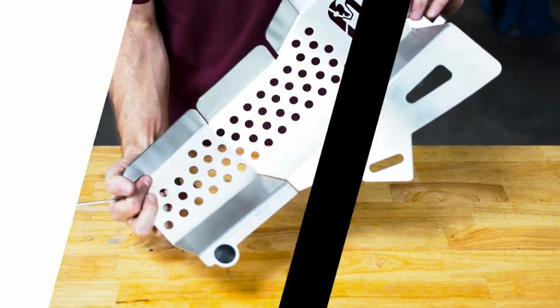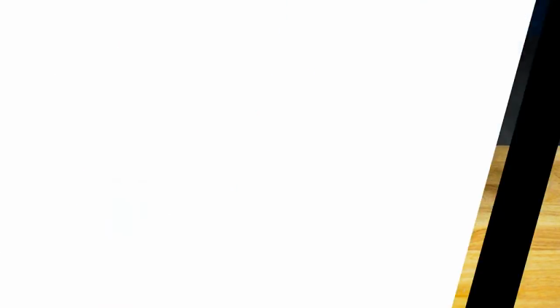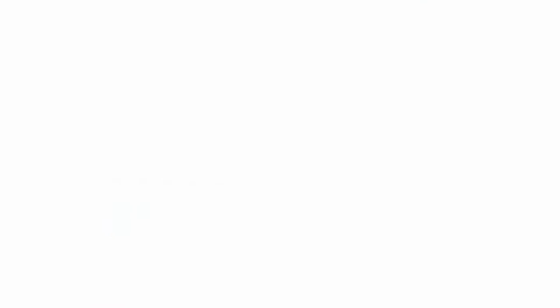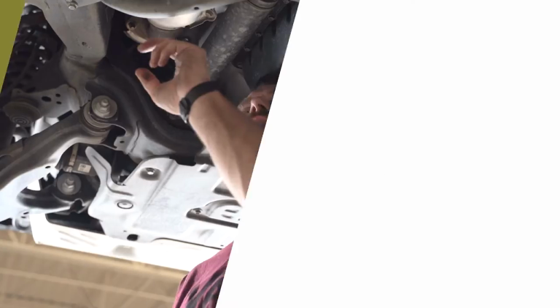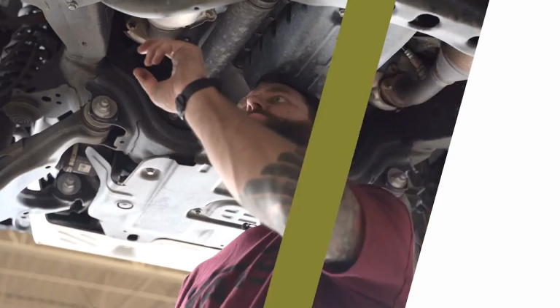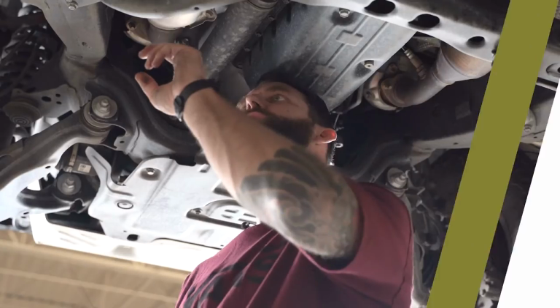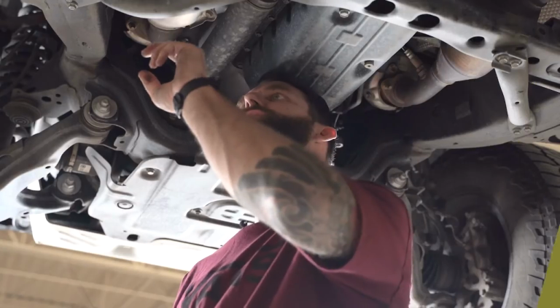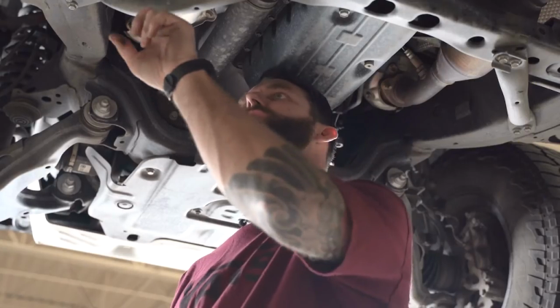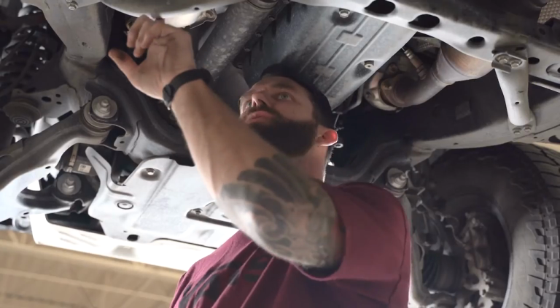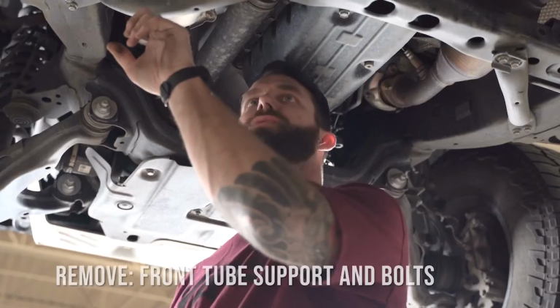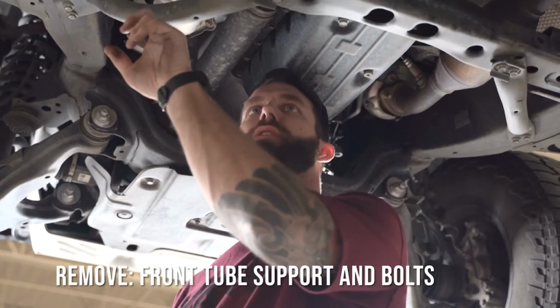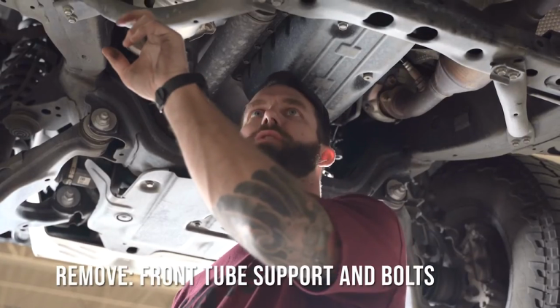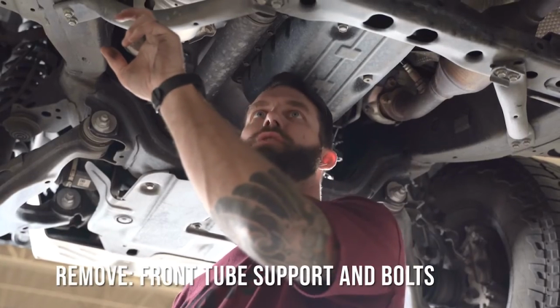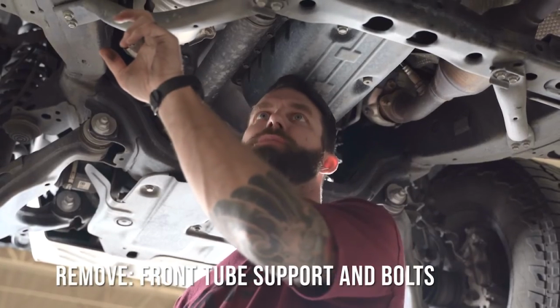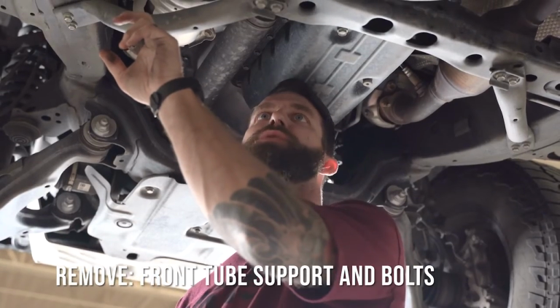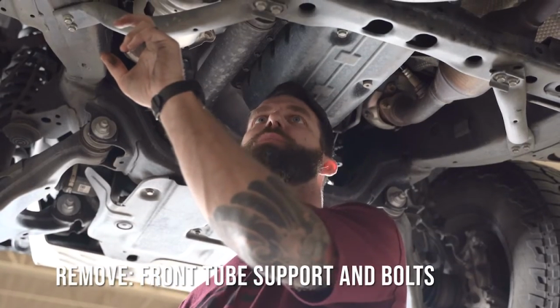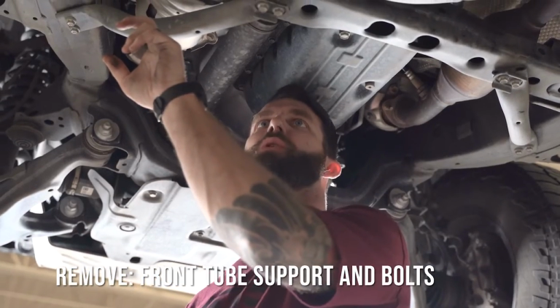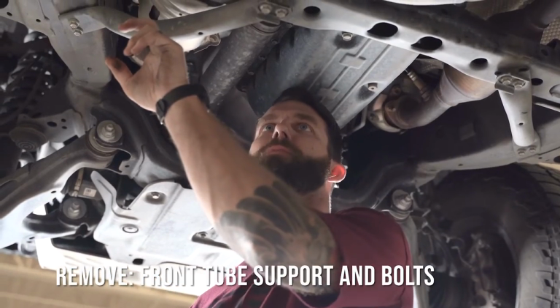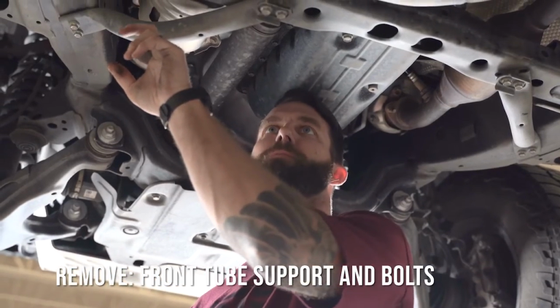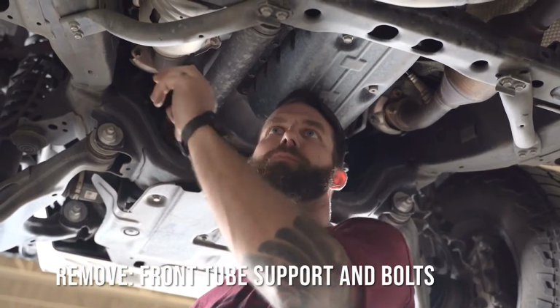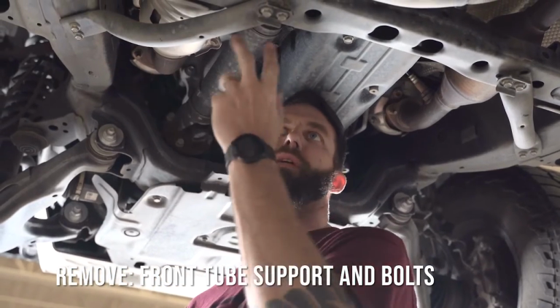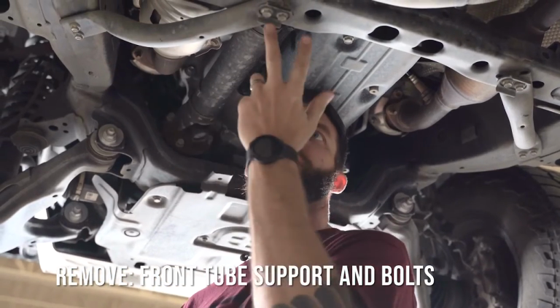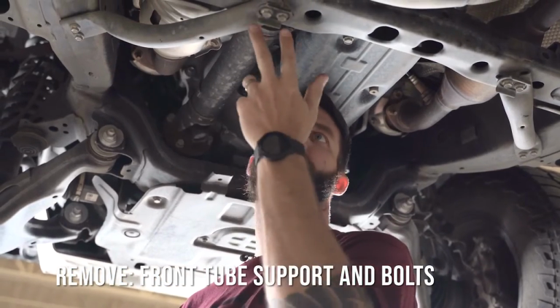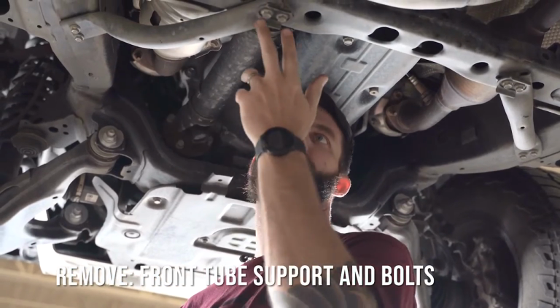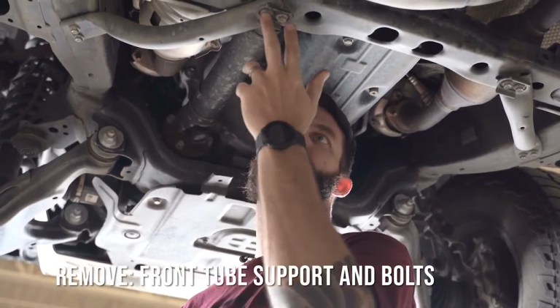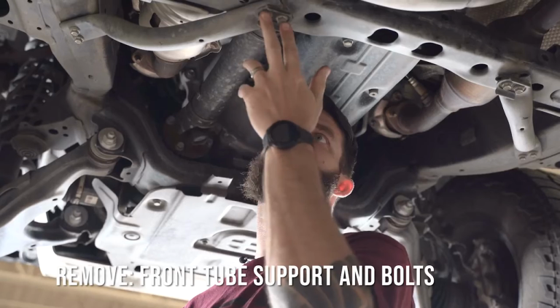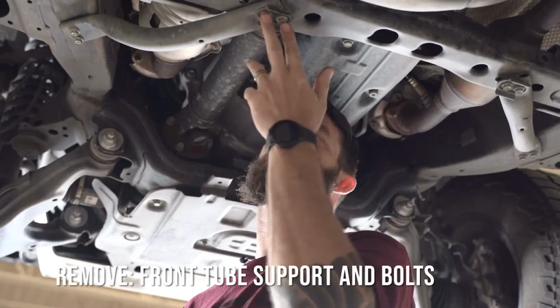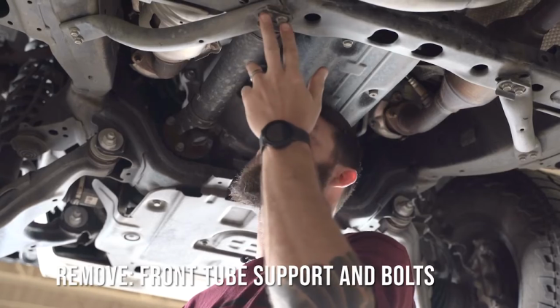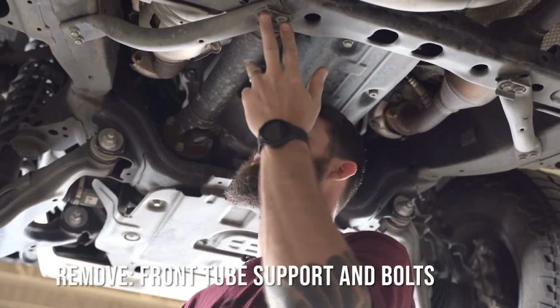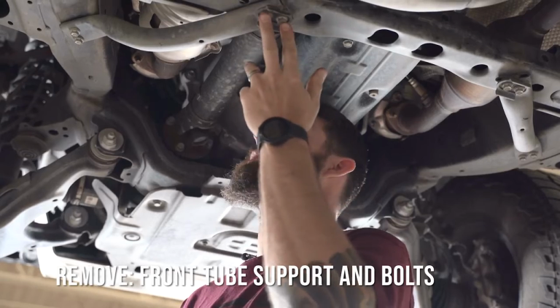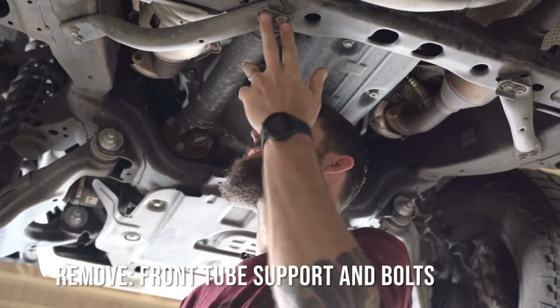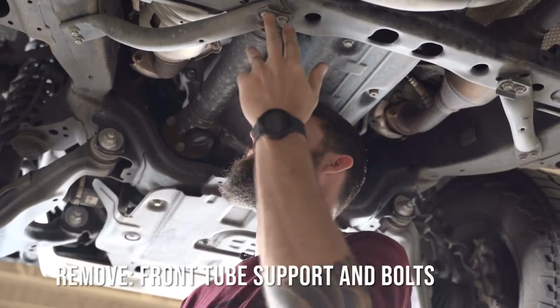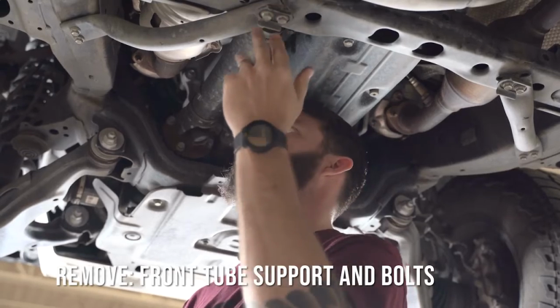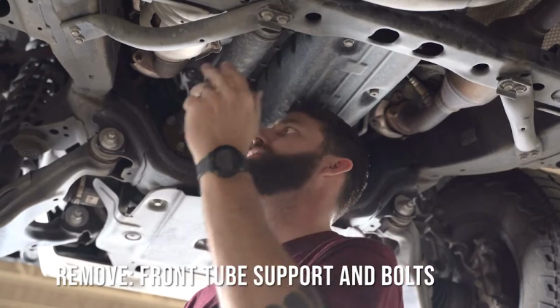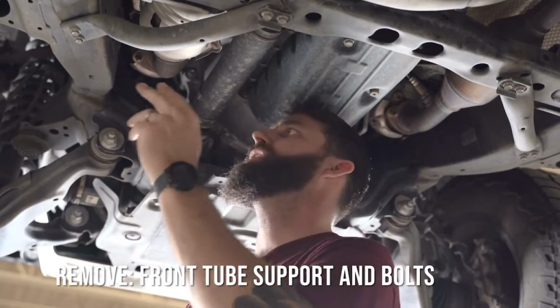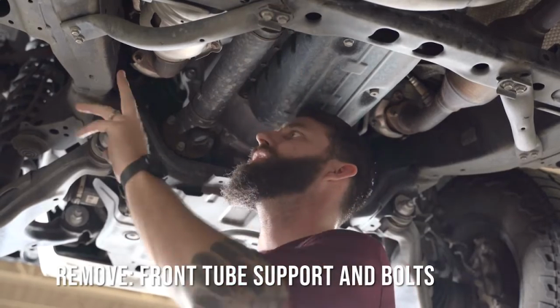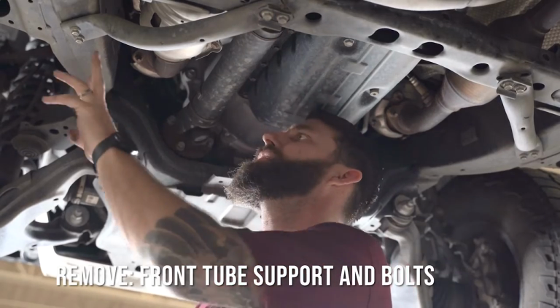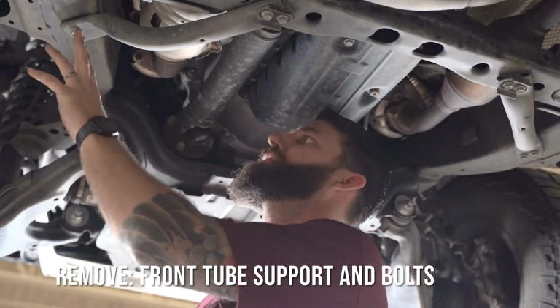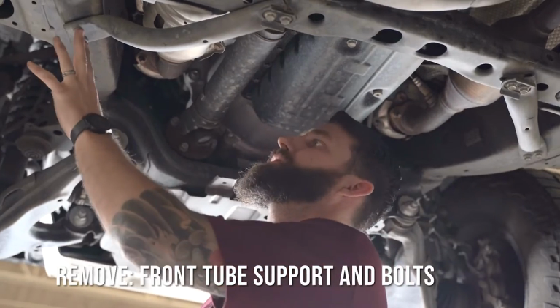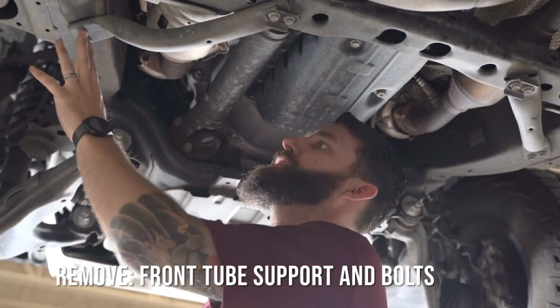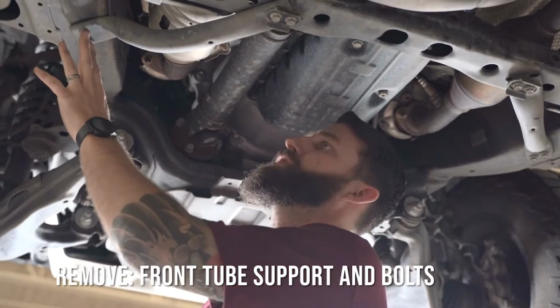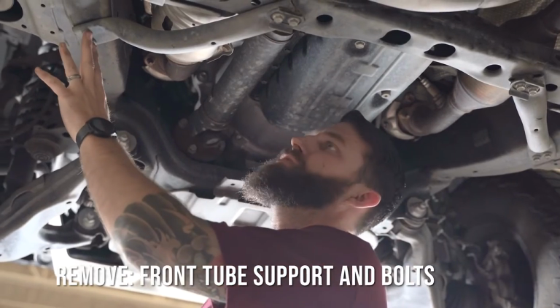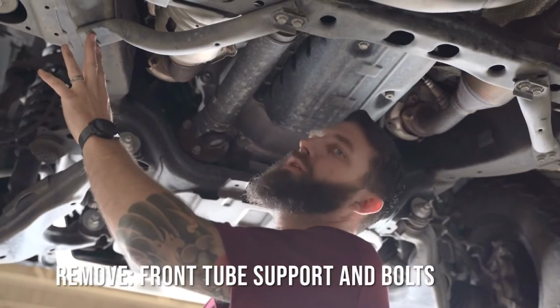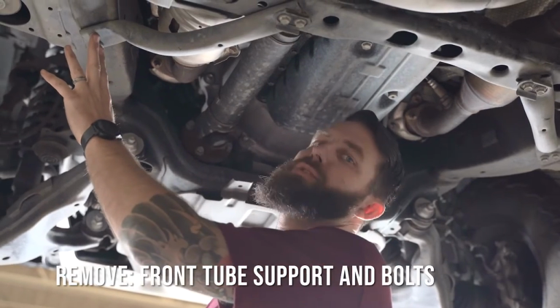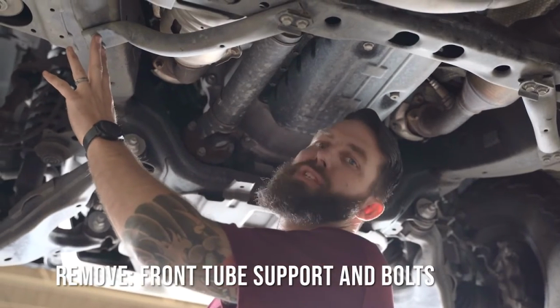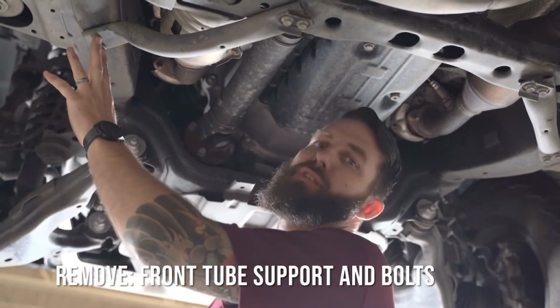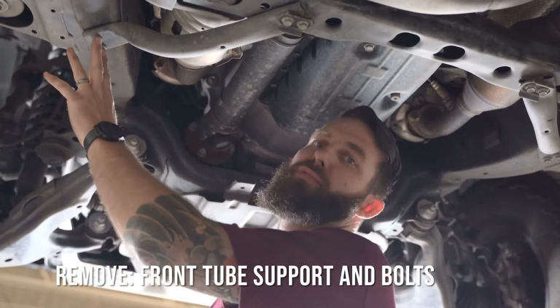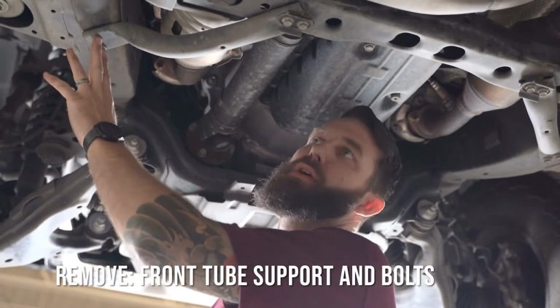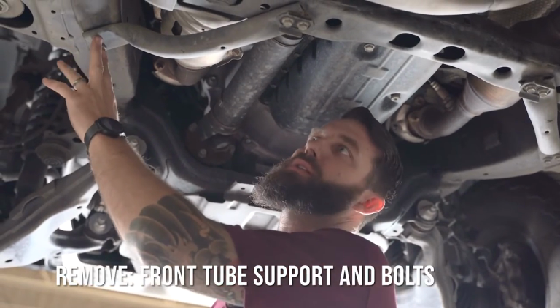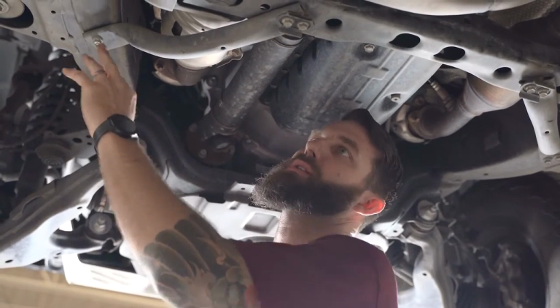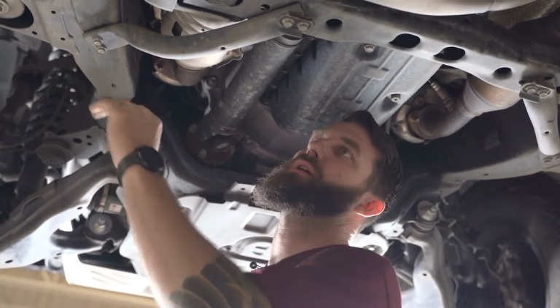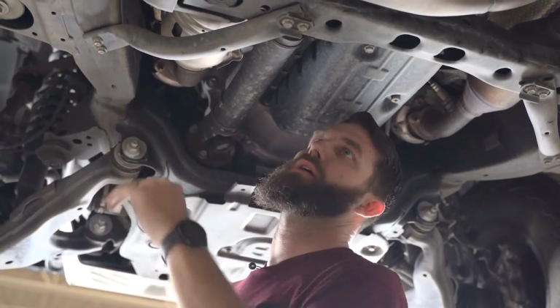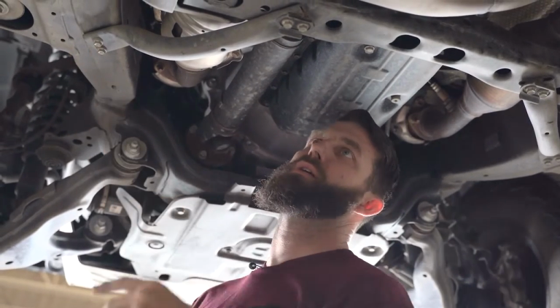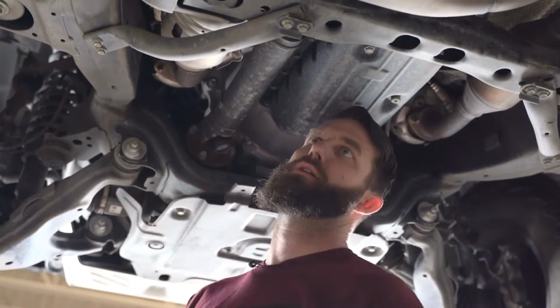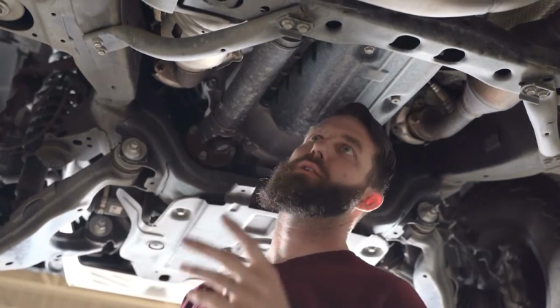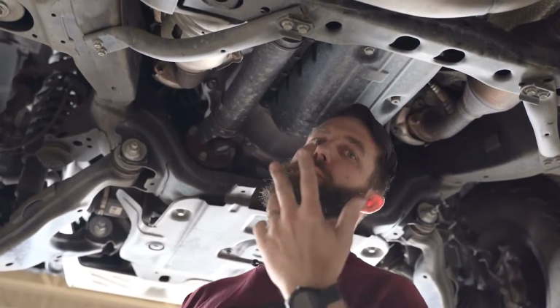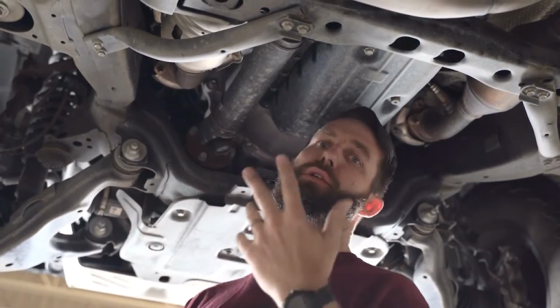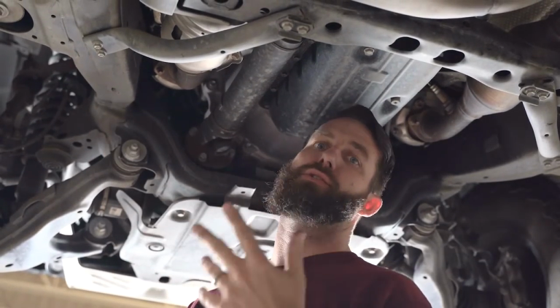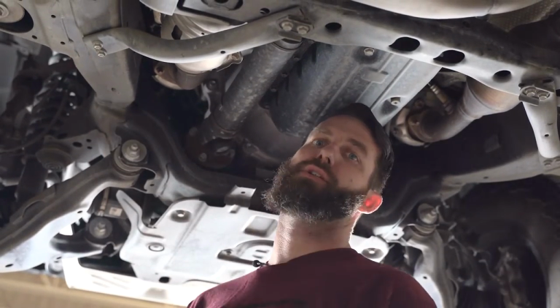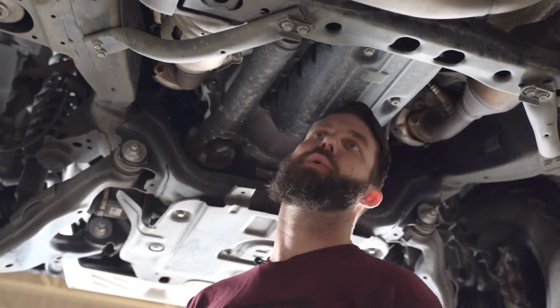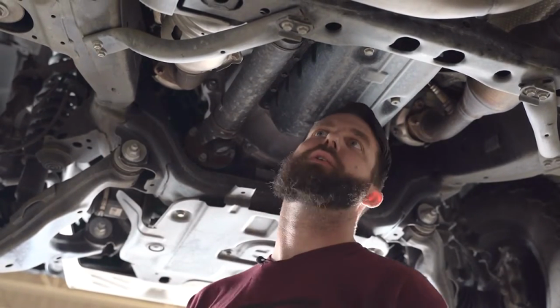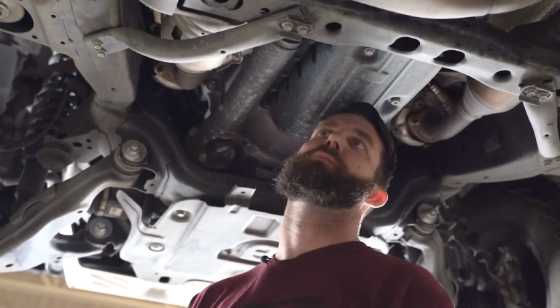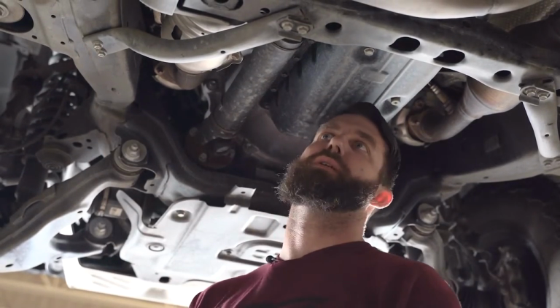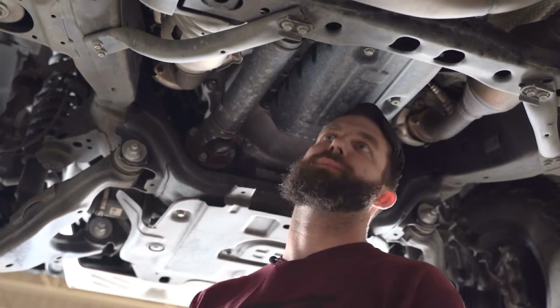Remove this front tube support. There are two bolts in the rear and two bolts in the front. You're going to be using the 12 millimeter.